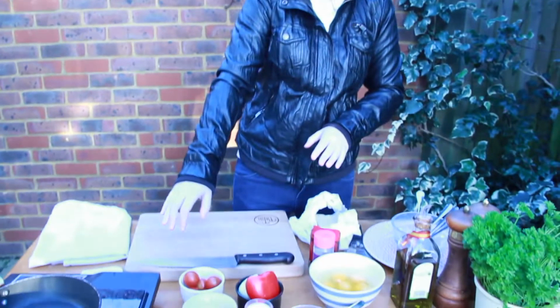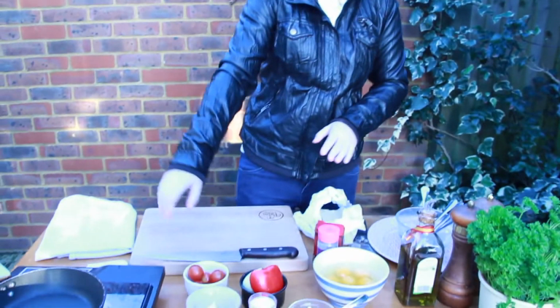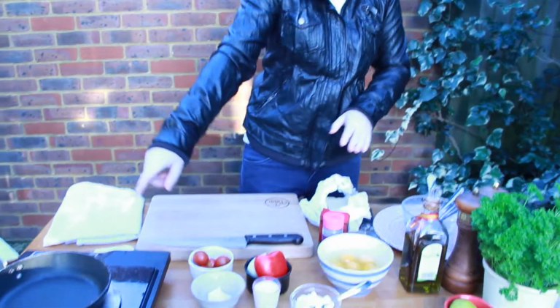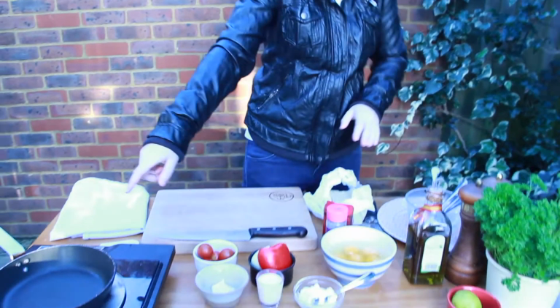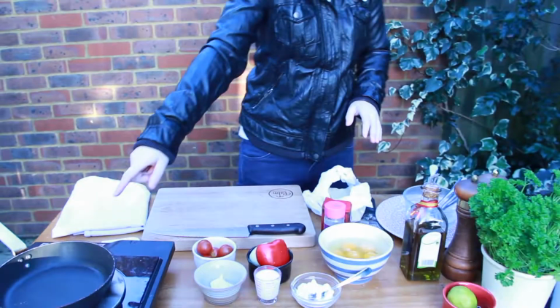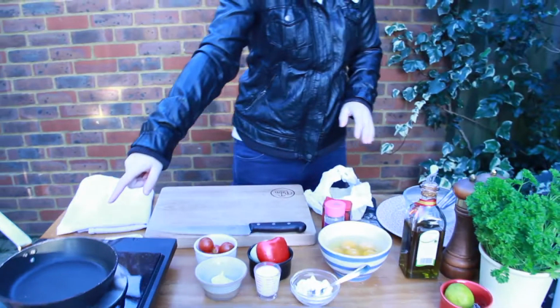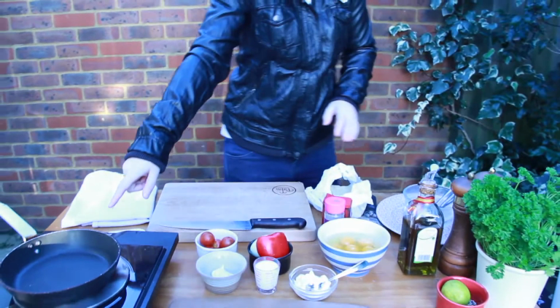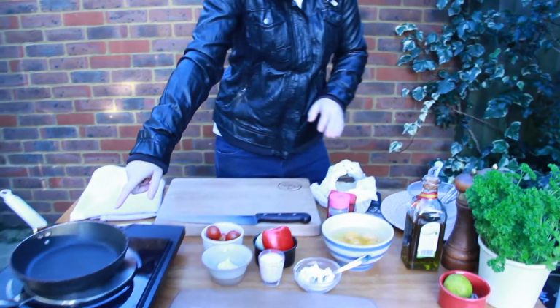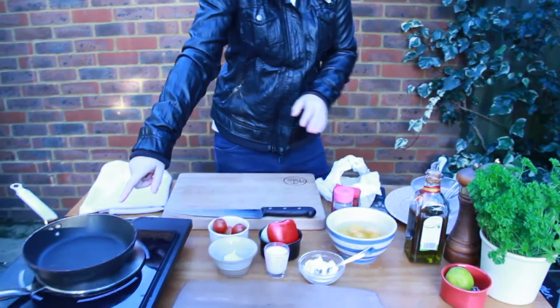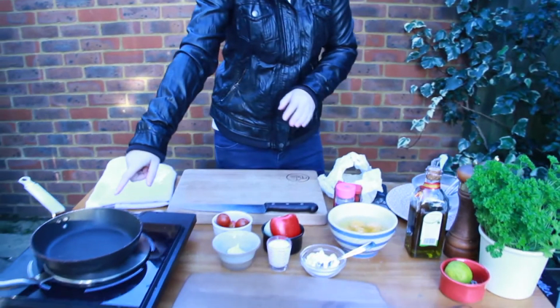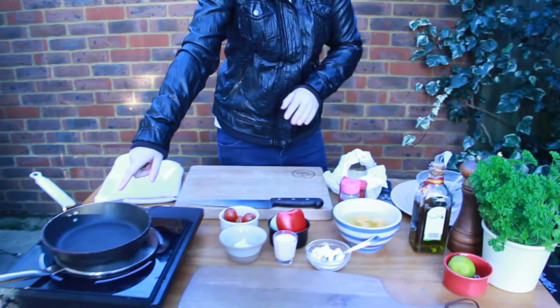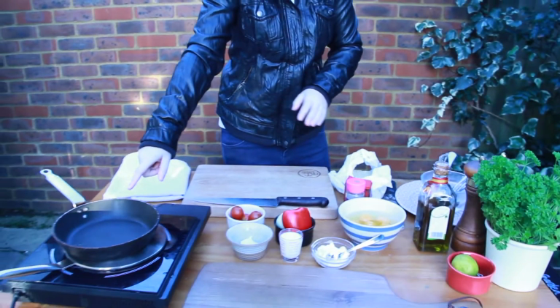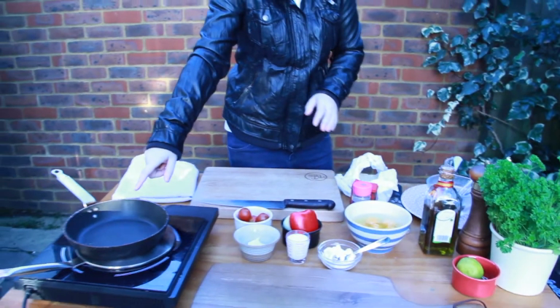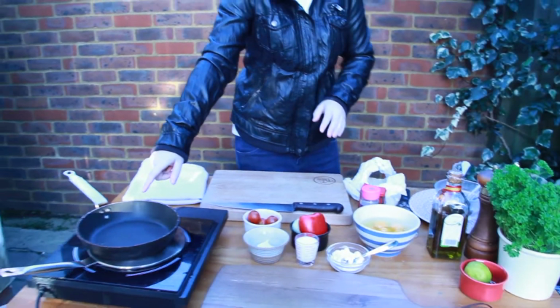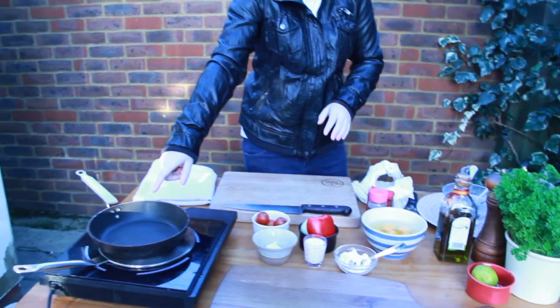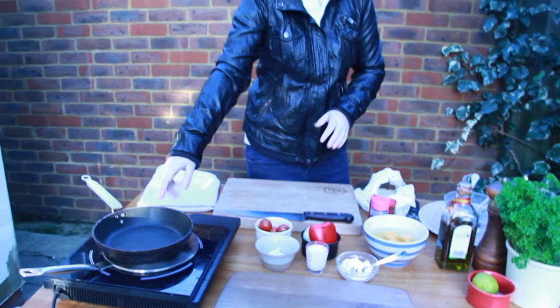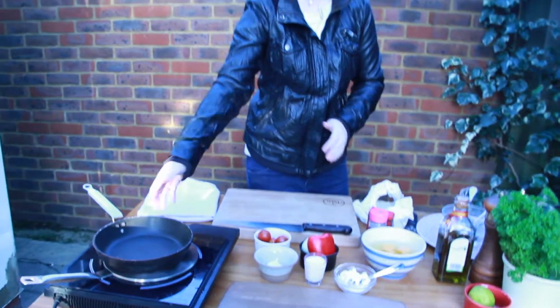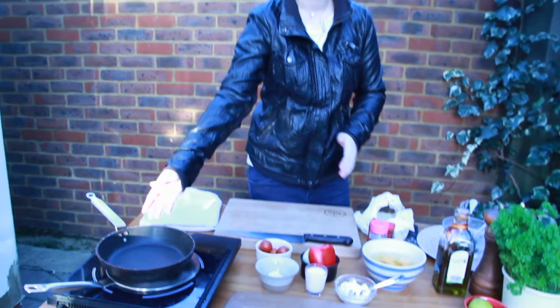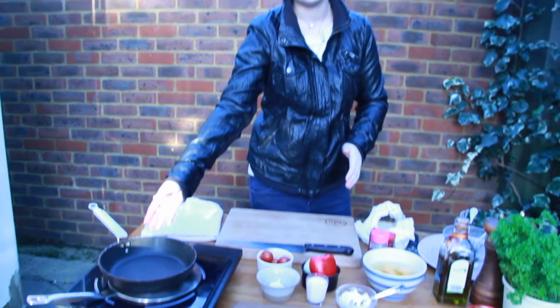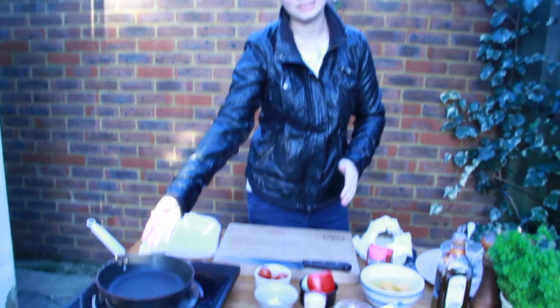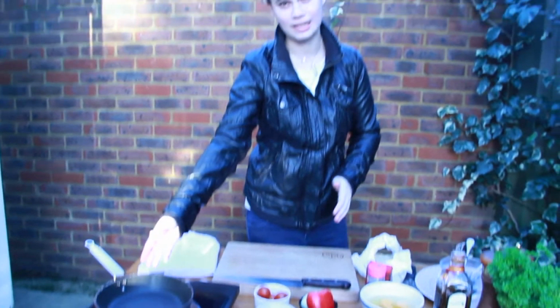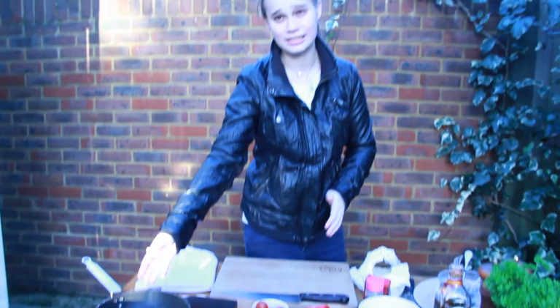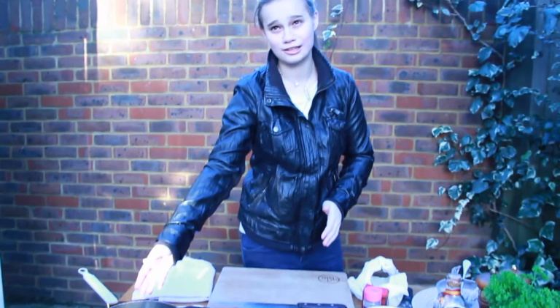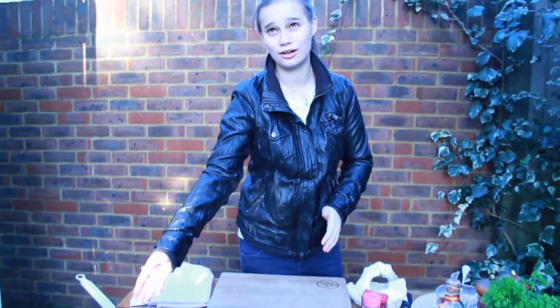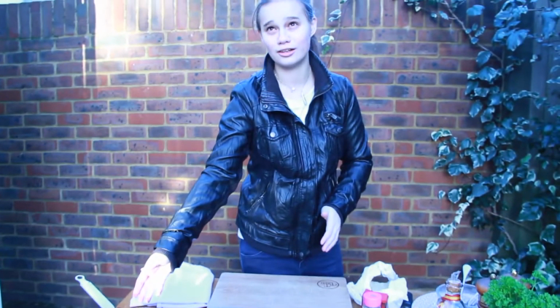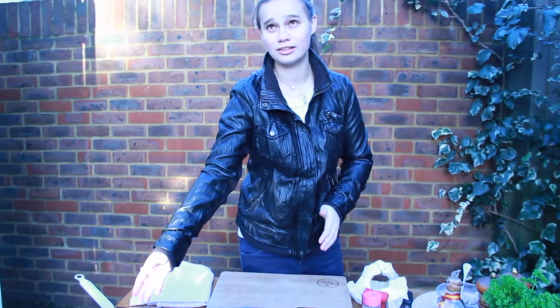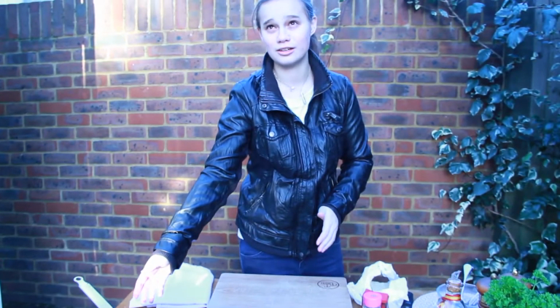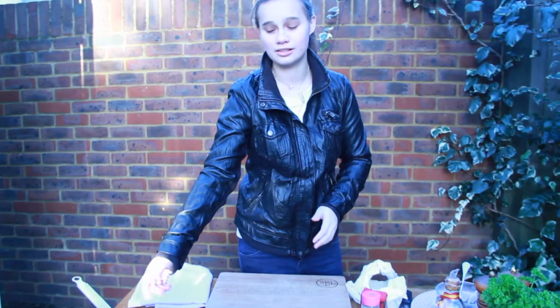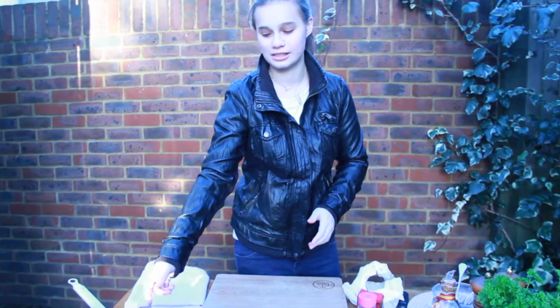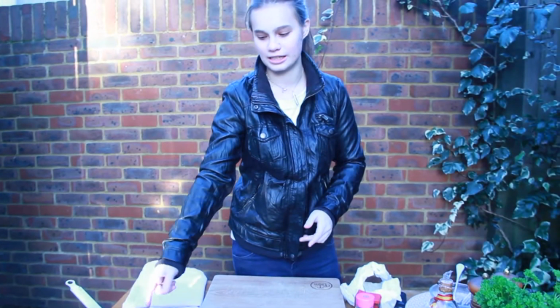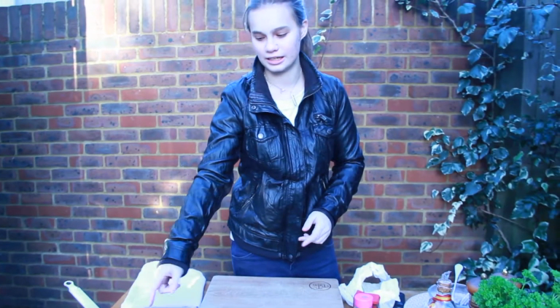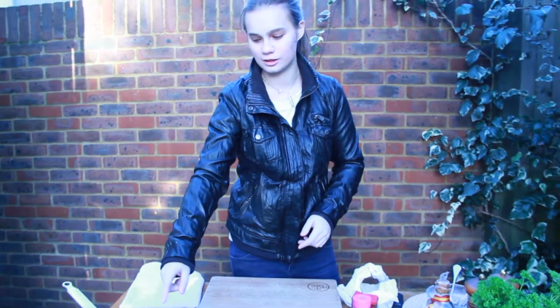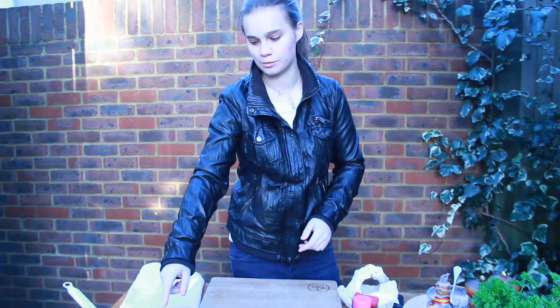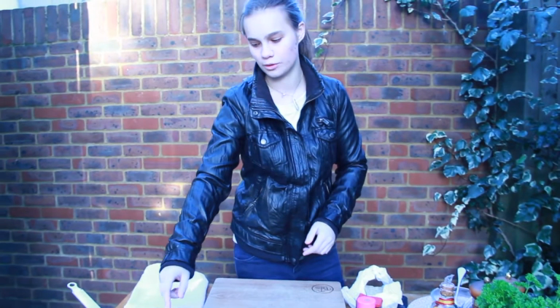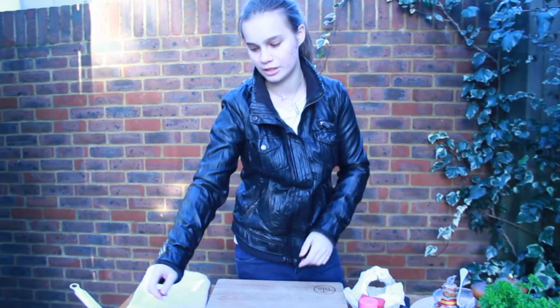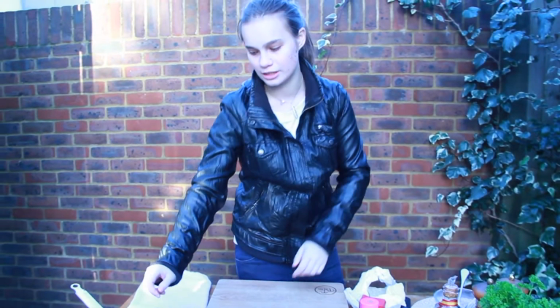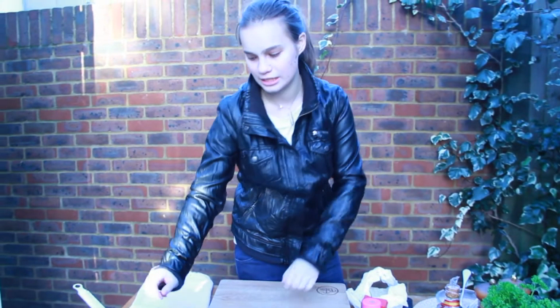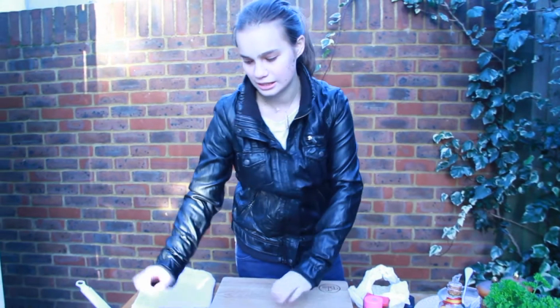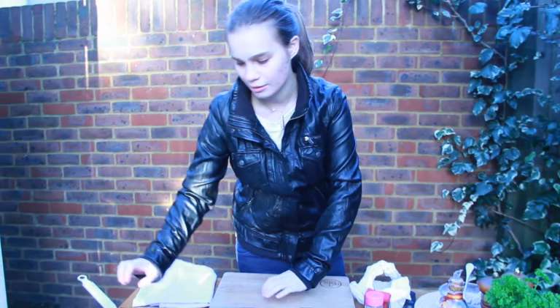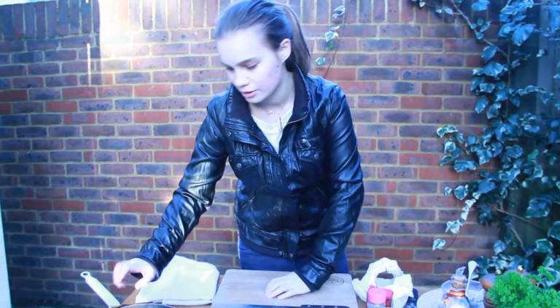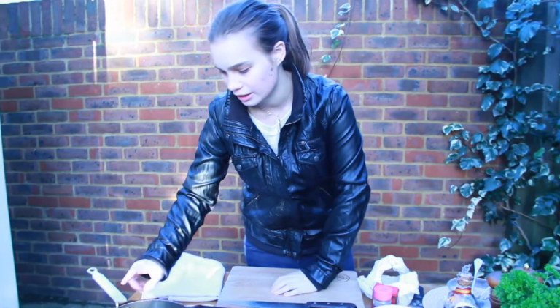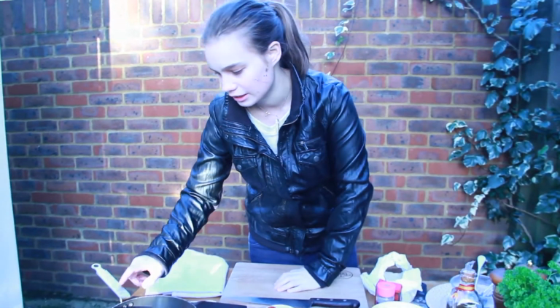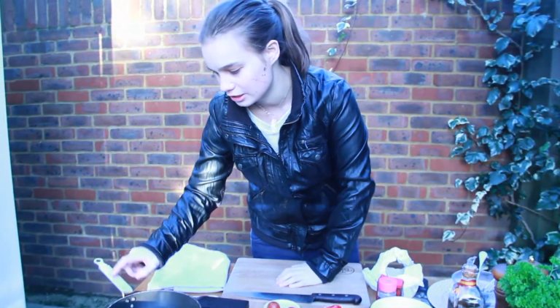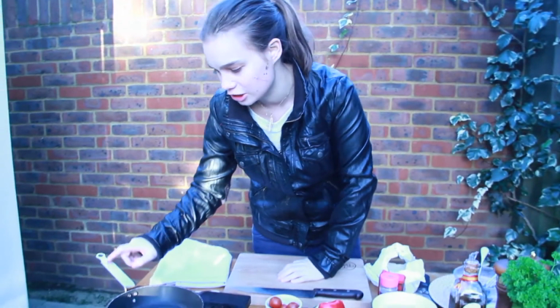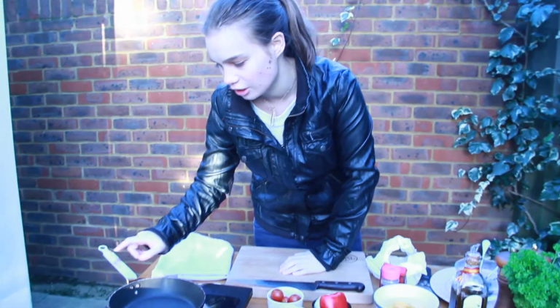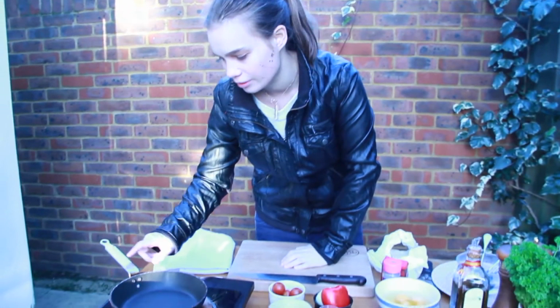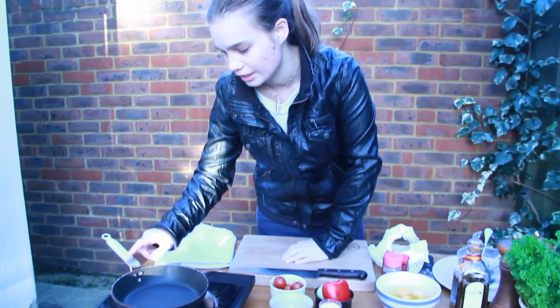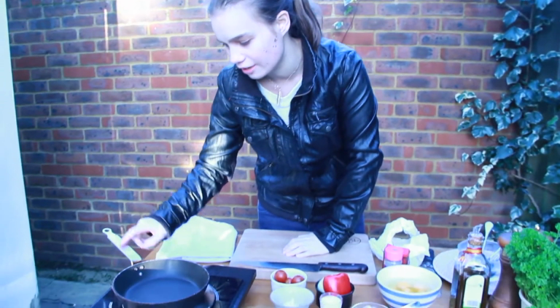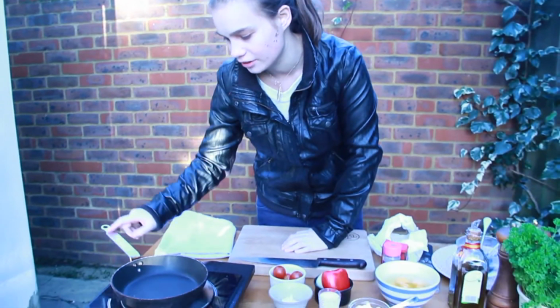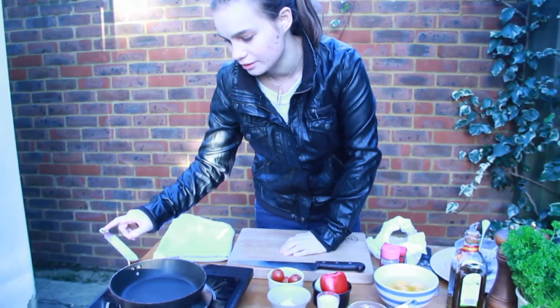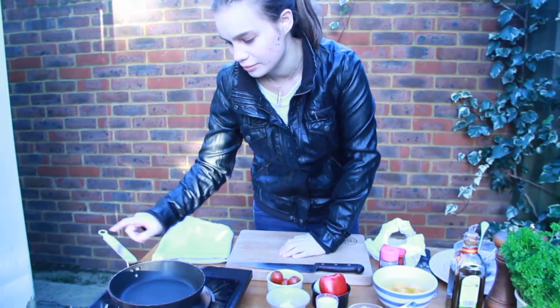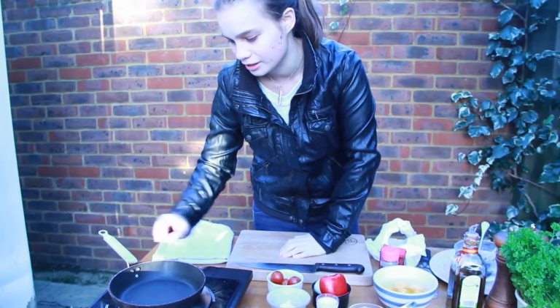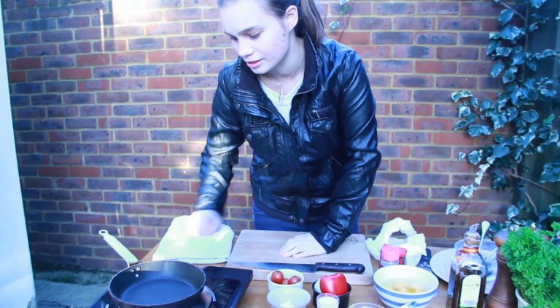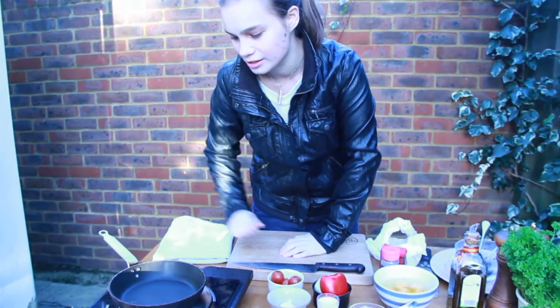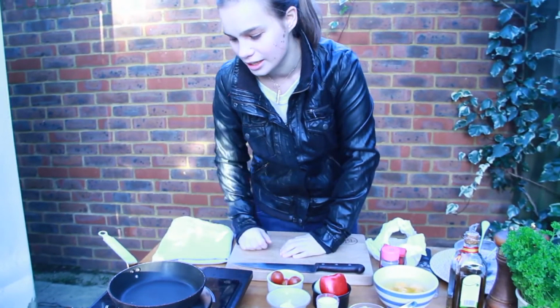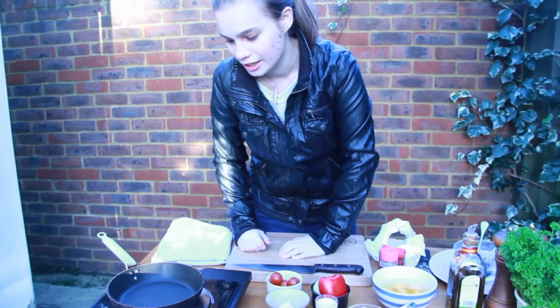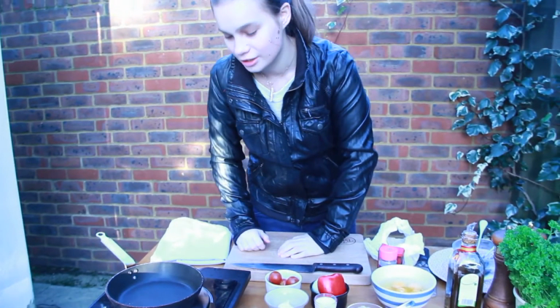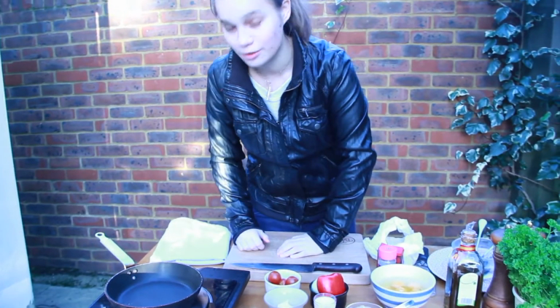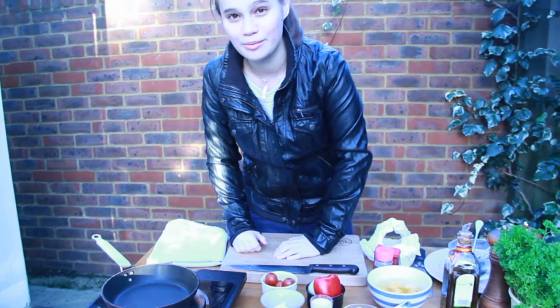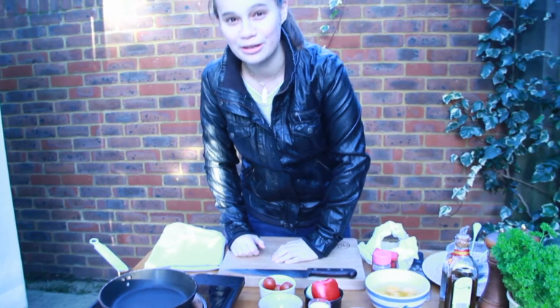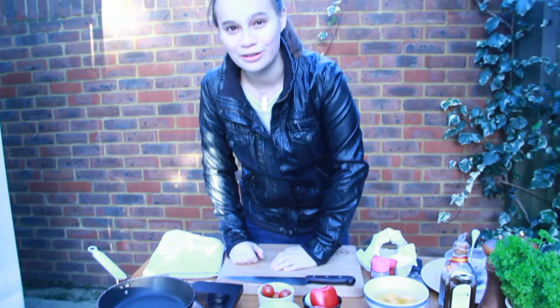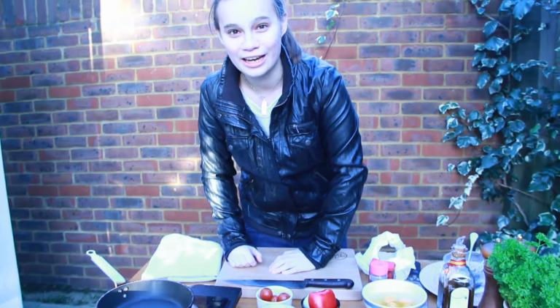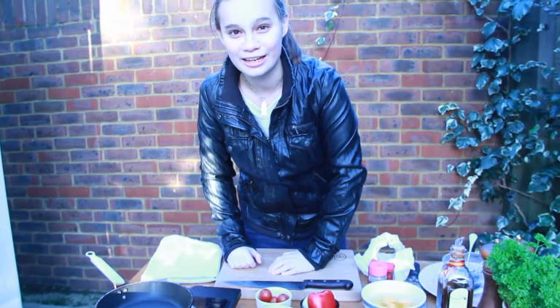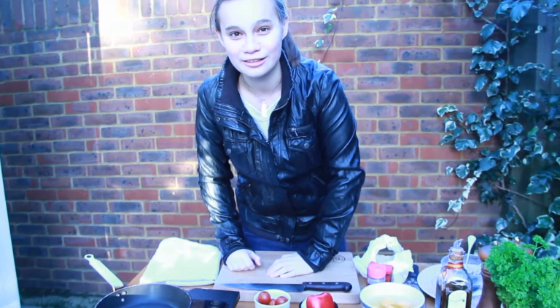Pan on the heat, it's nice and hot, non-stick, small one. You need to get one that can actually go in the oven because you don't want to melt your handle.